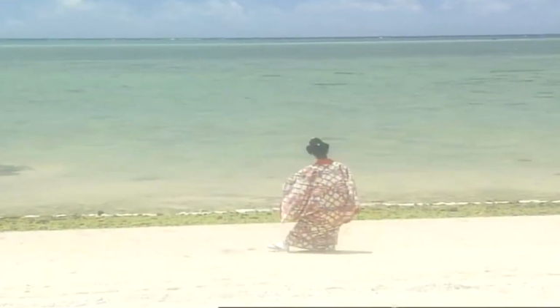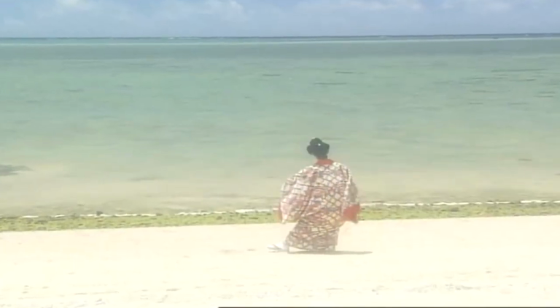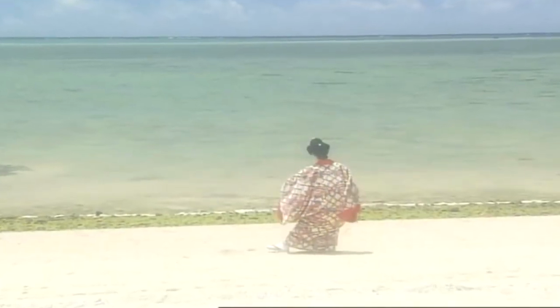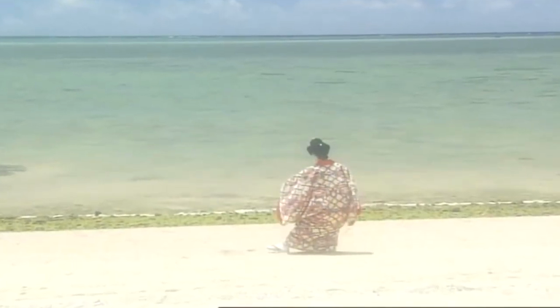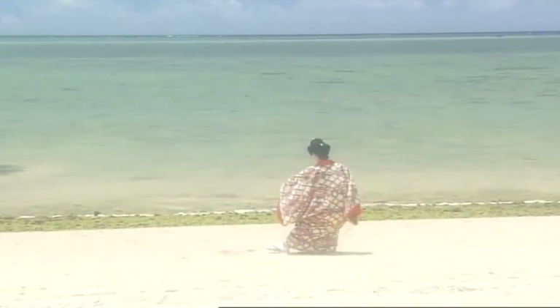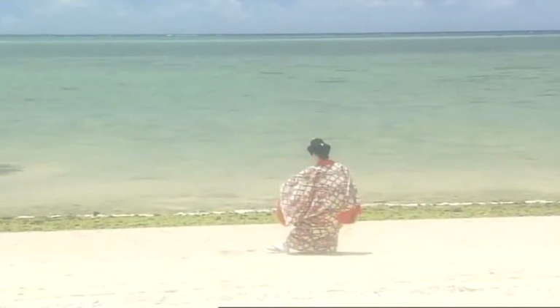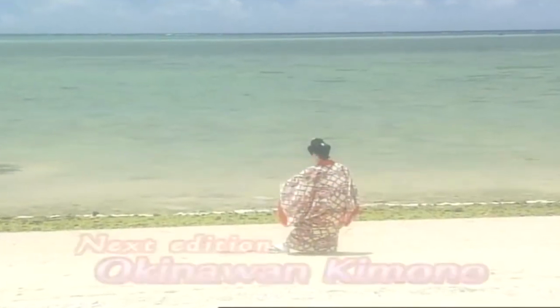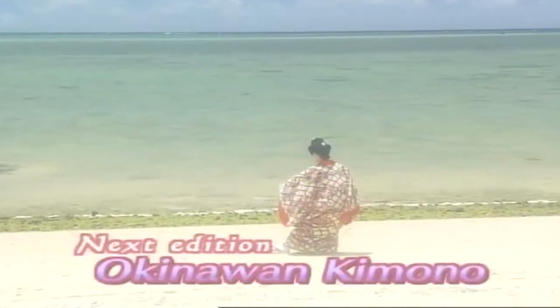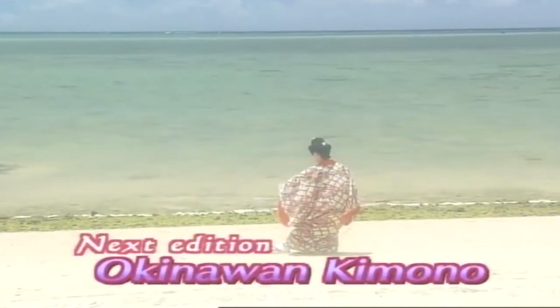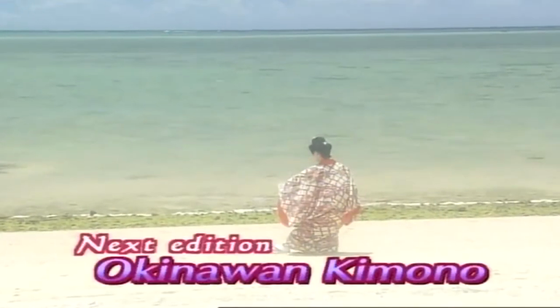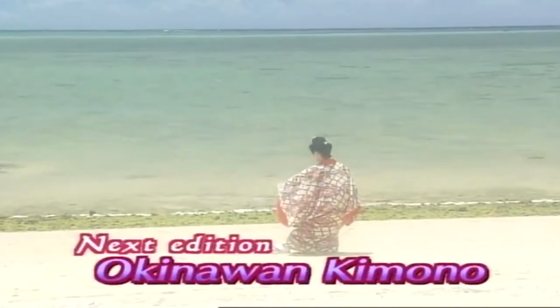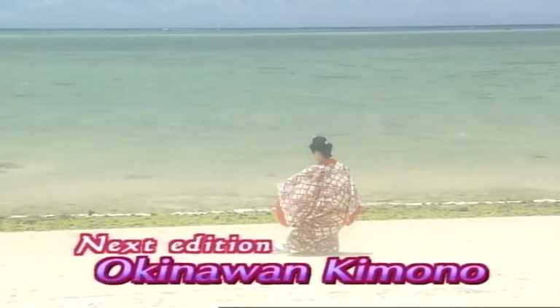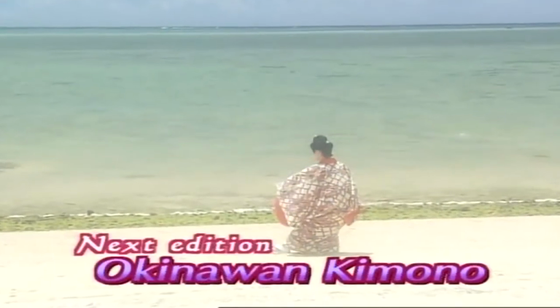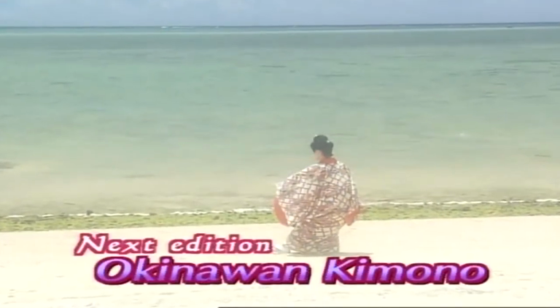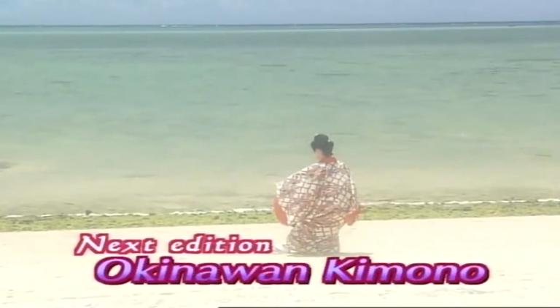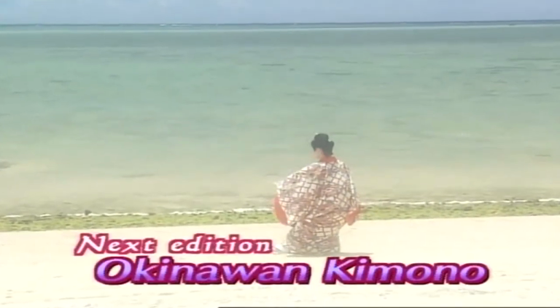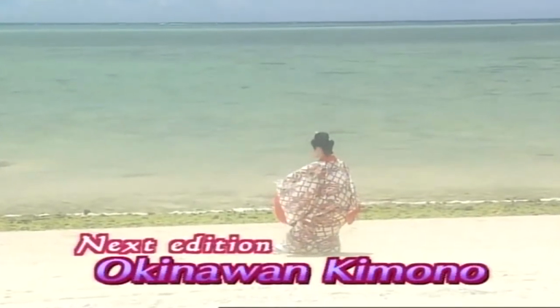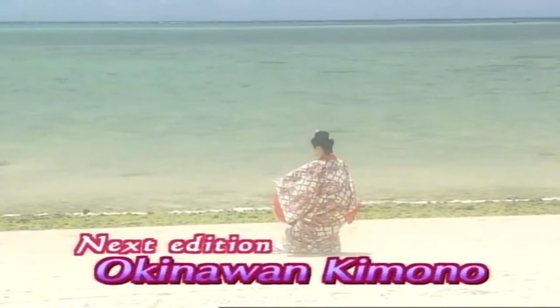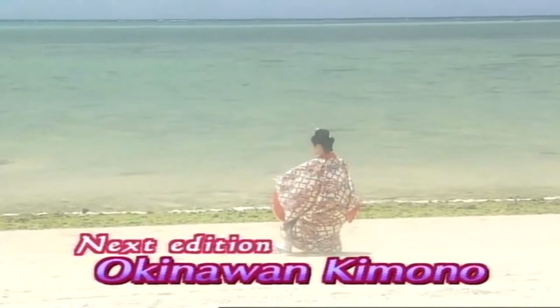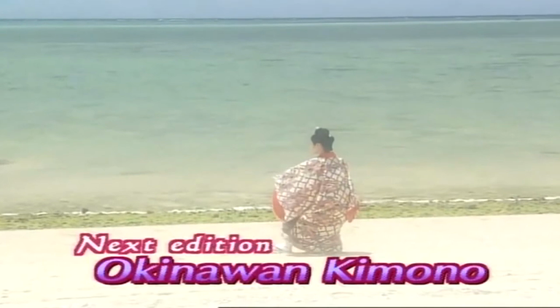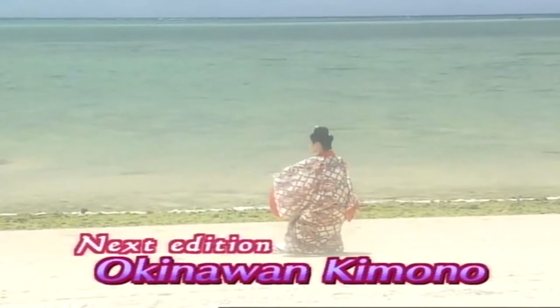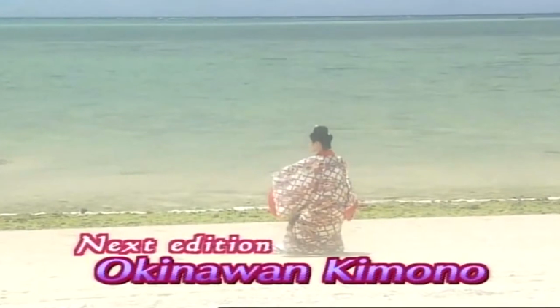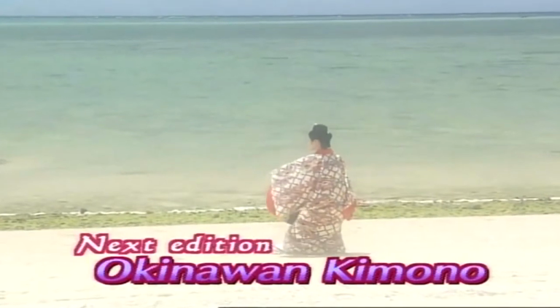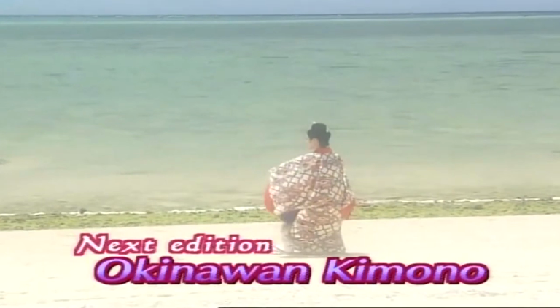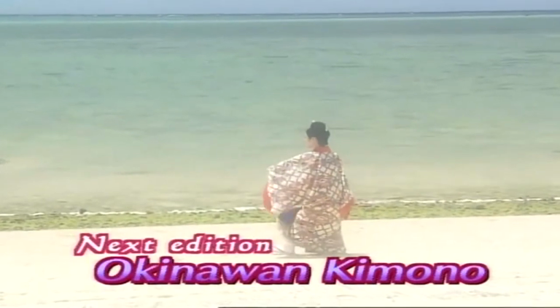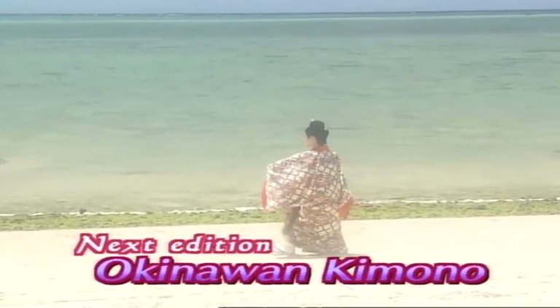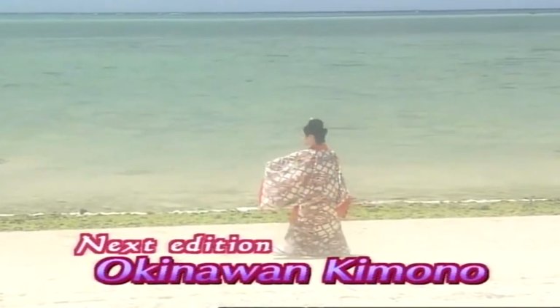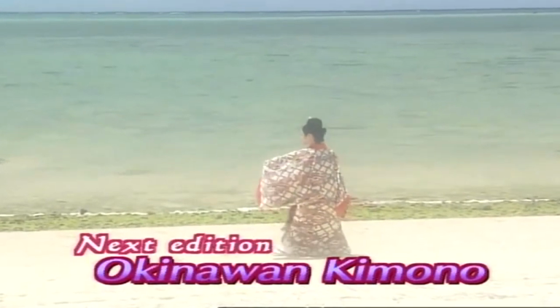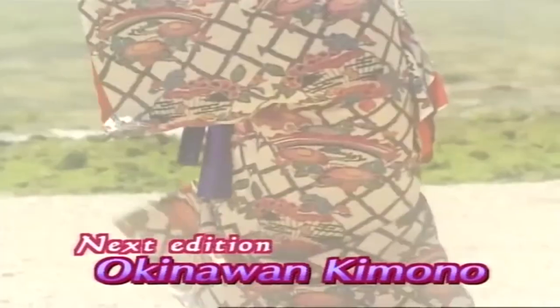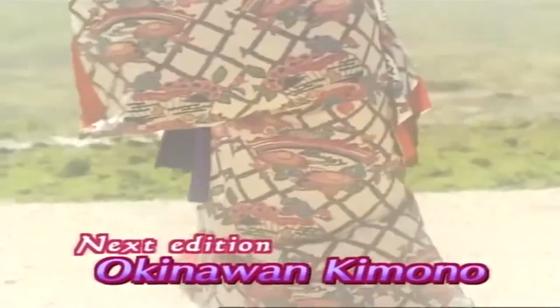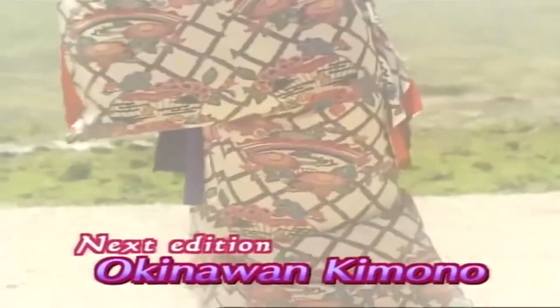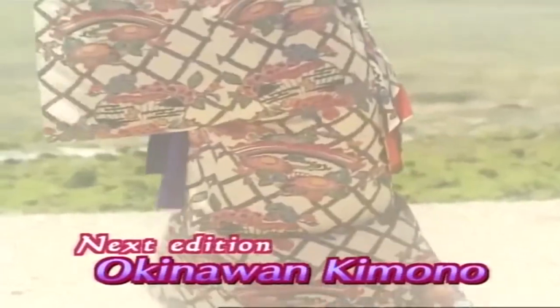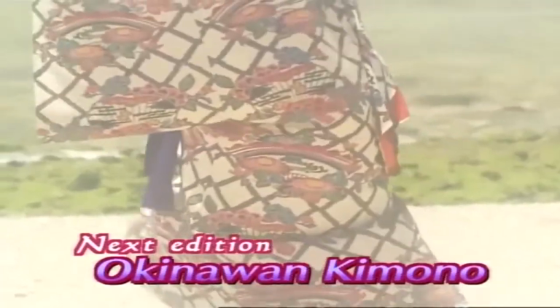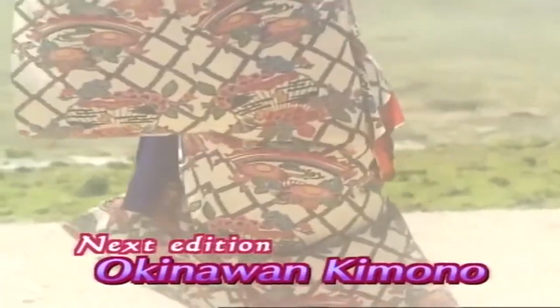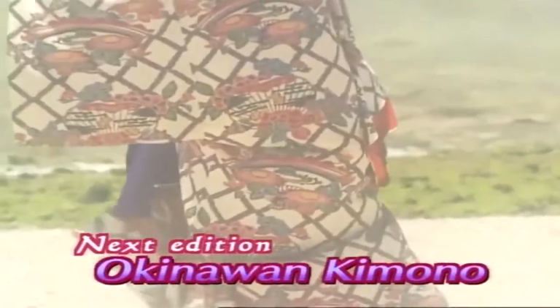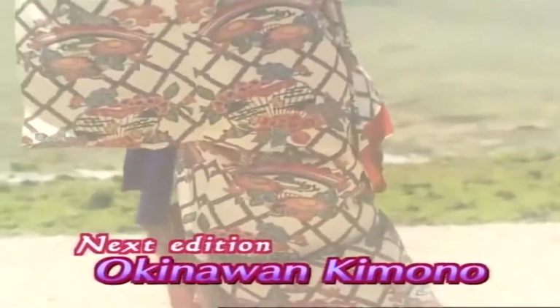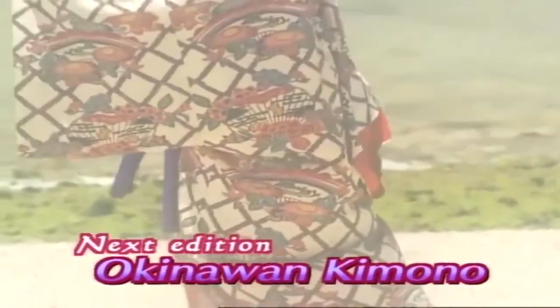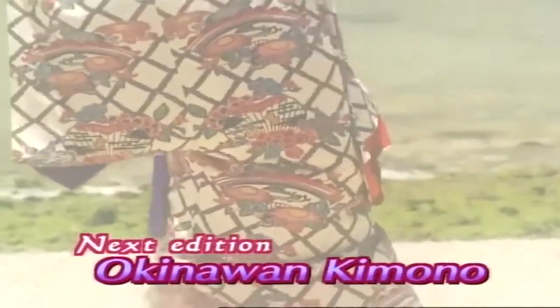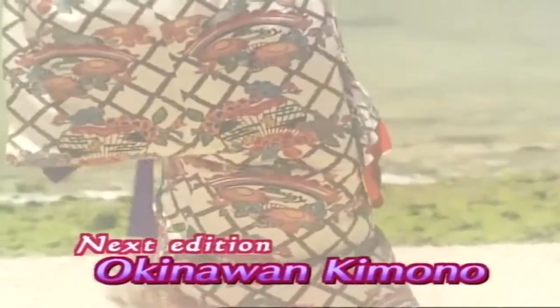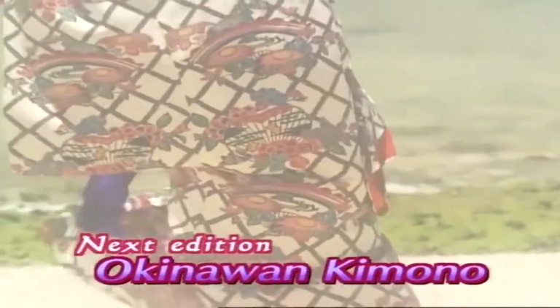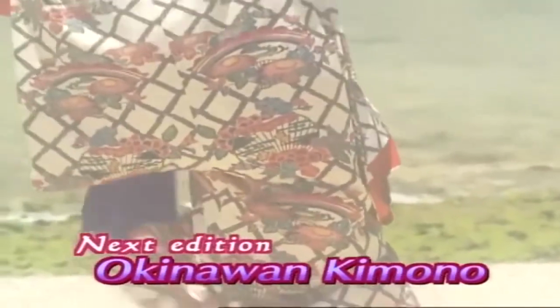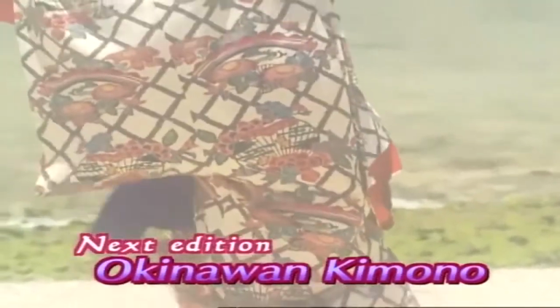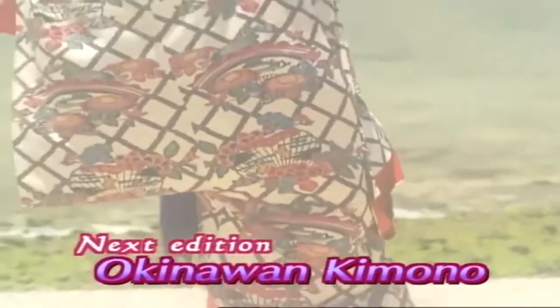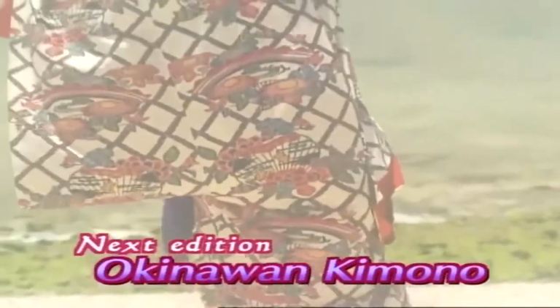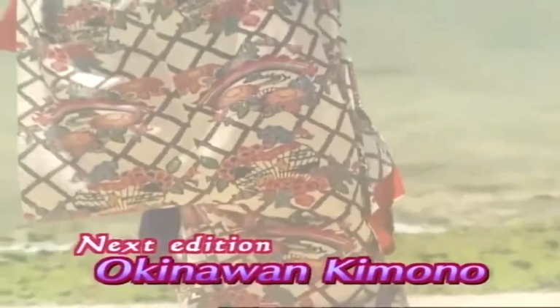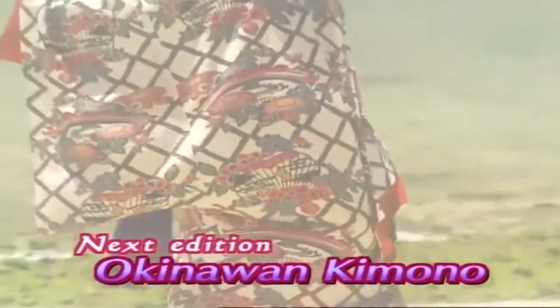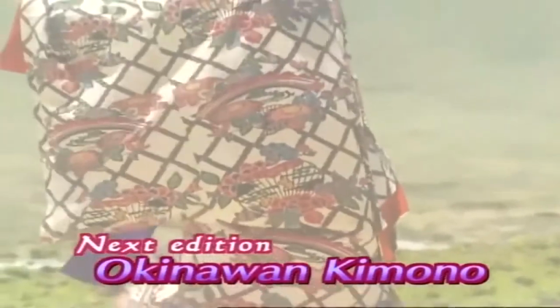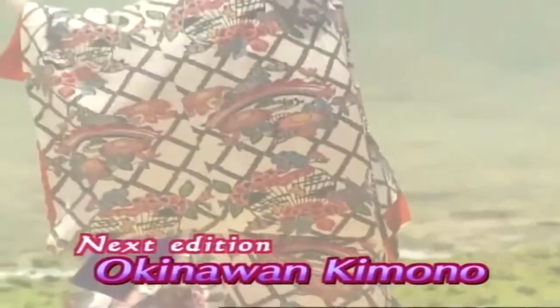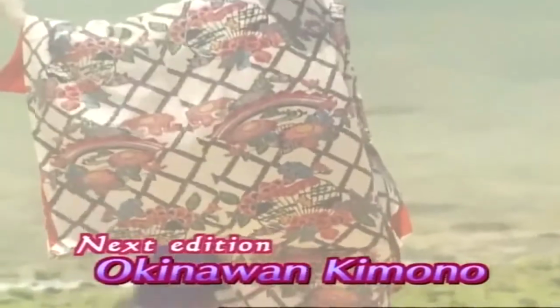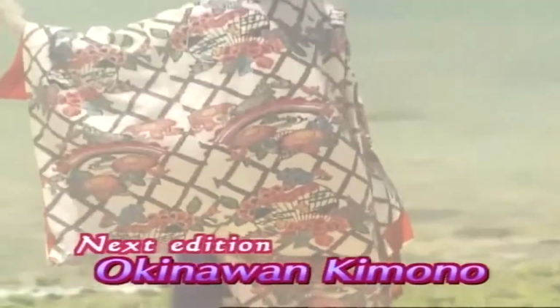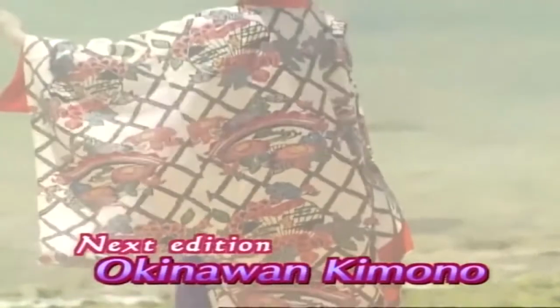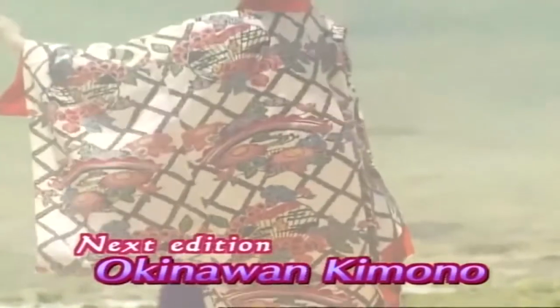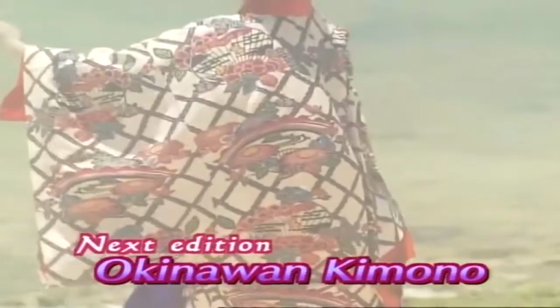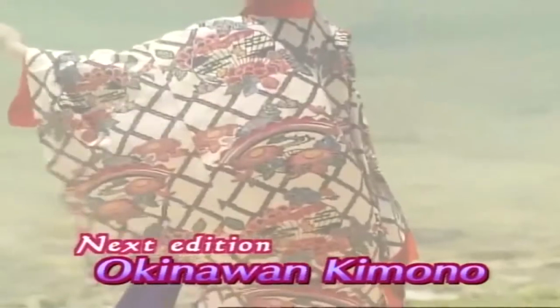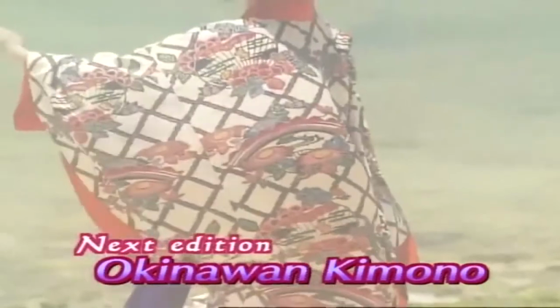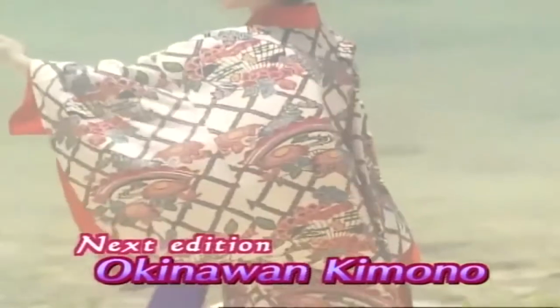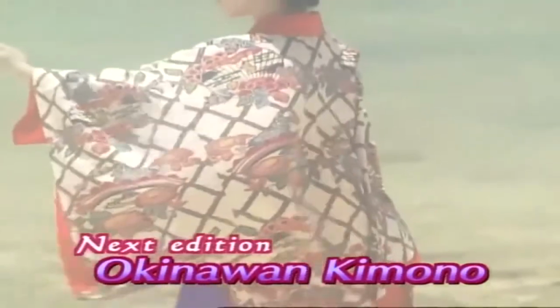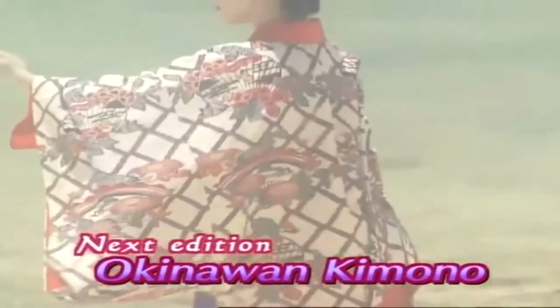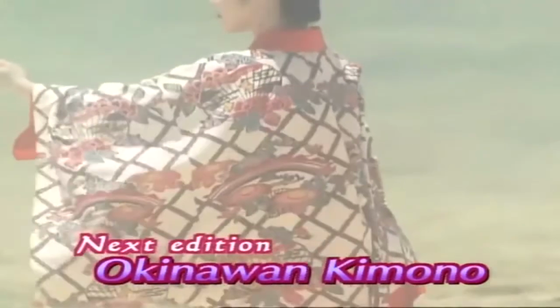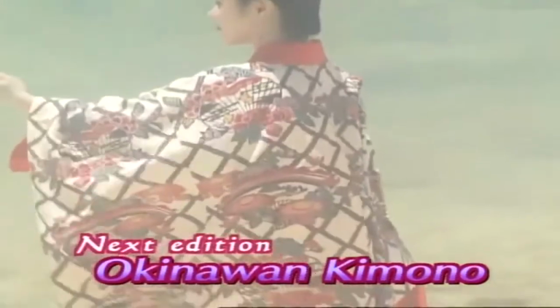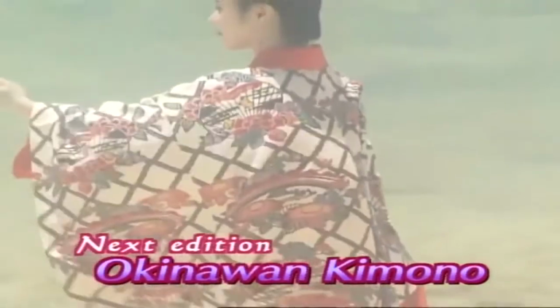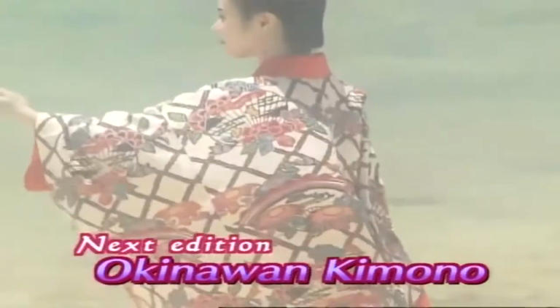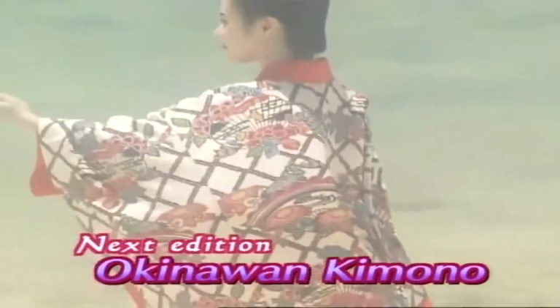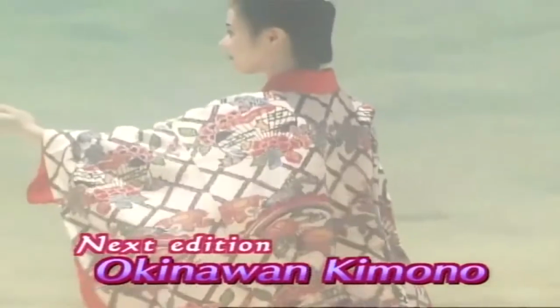In the next edition of Begin Japanology, we look at the vibrant tradition and dramatic history of Kimono.